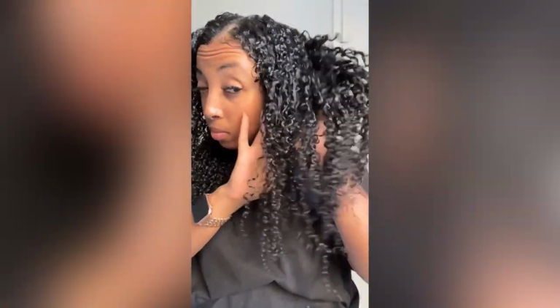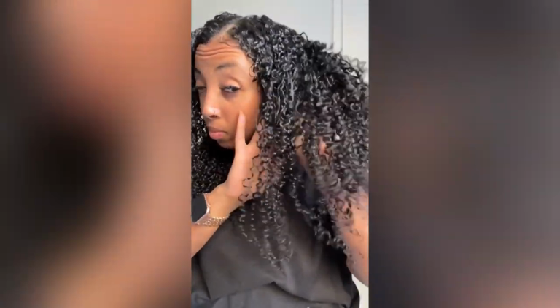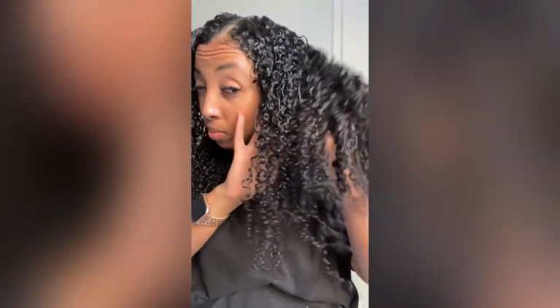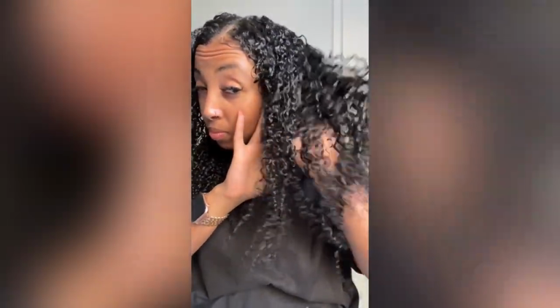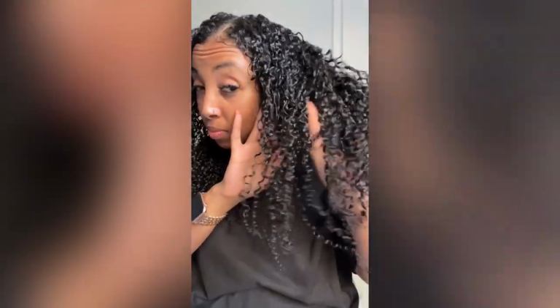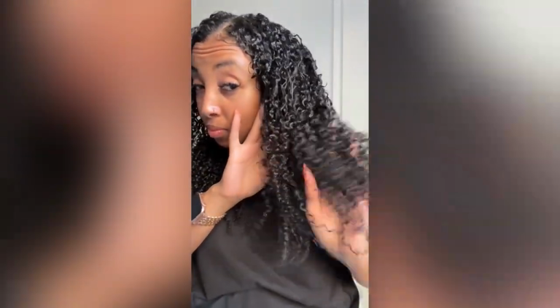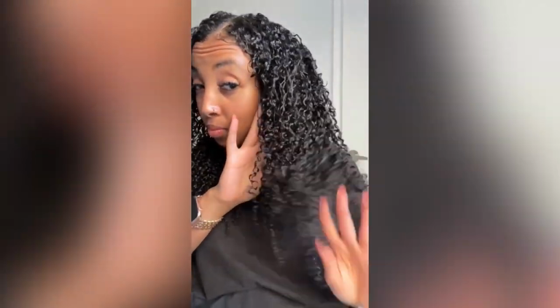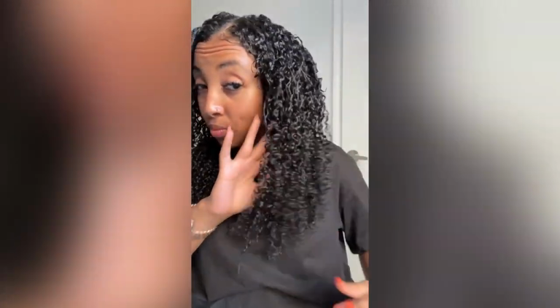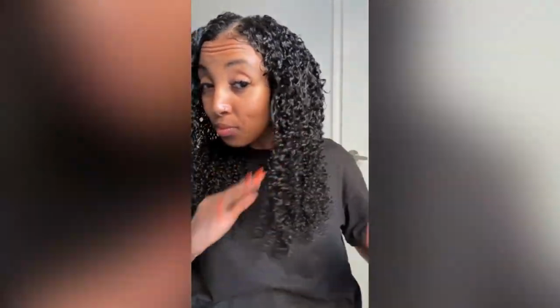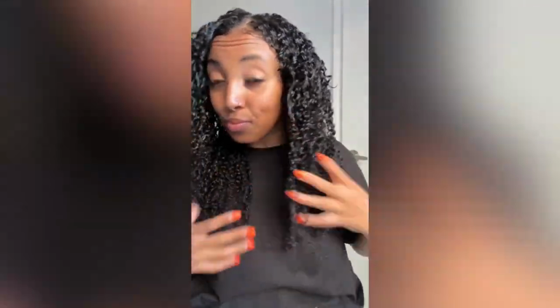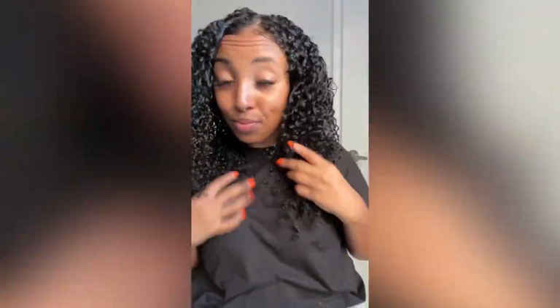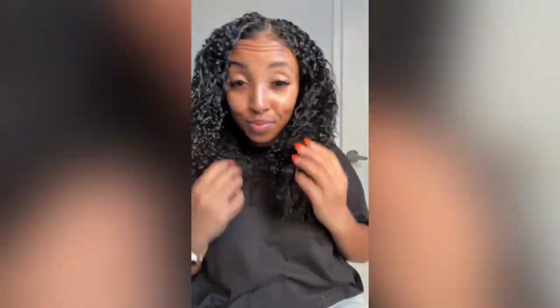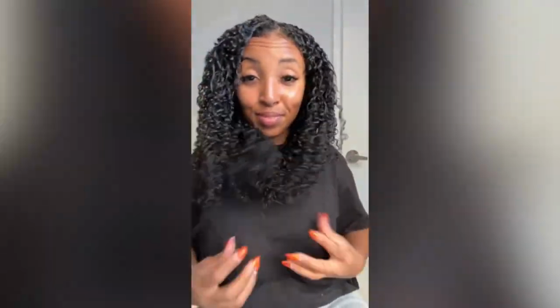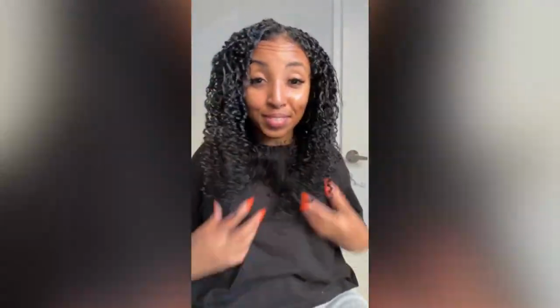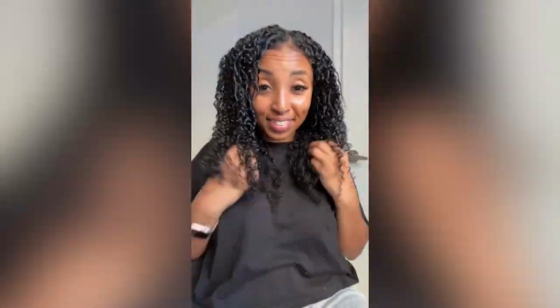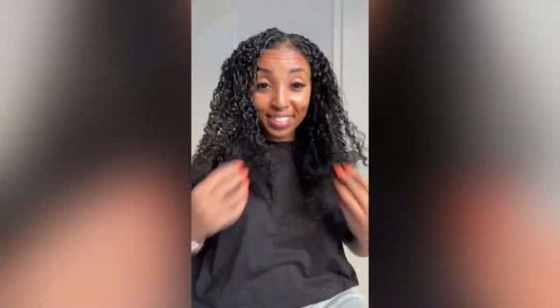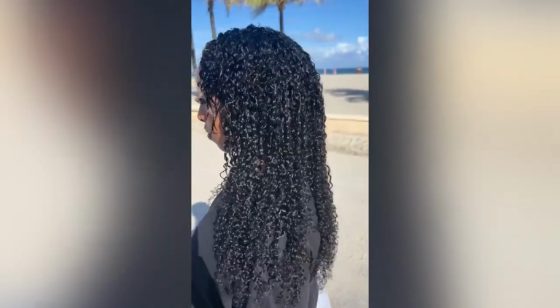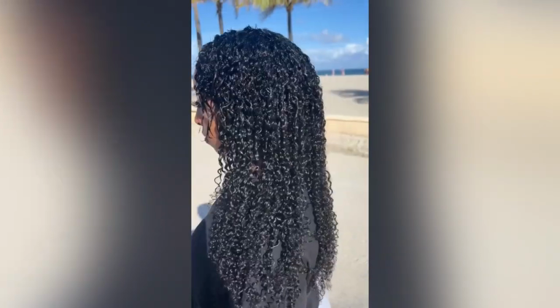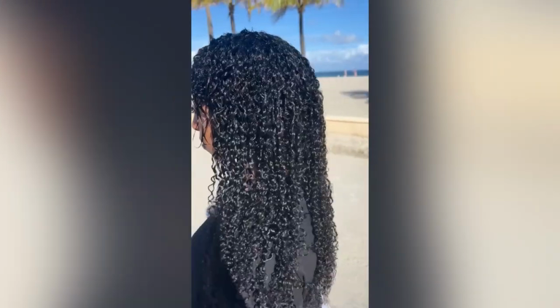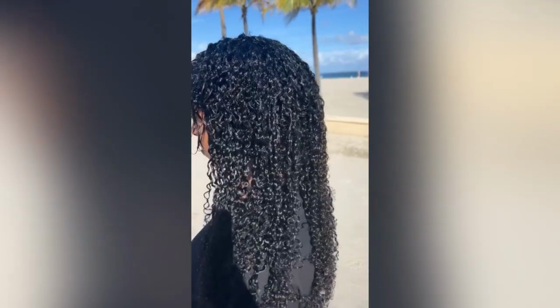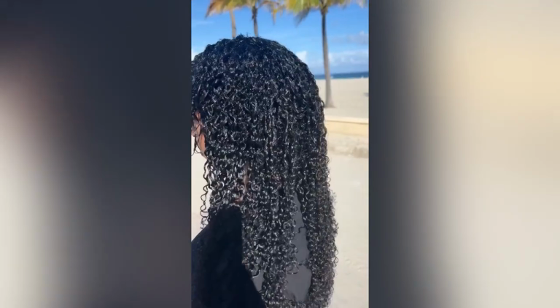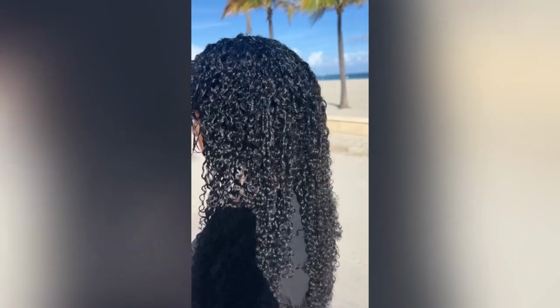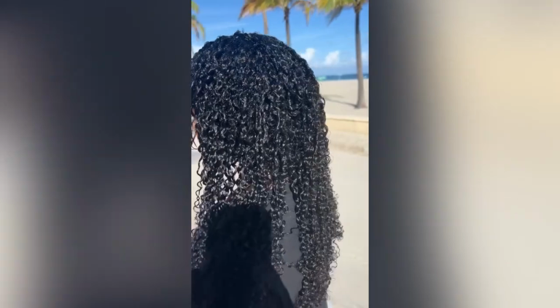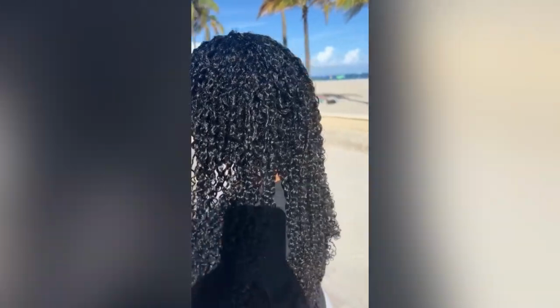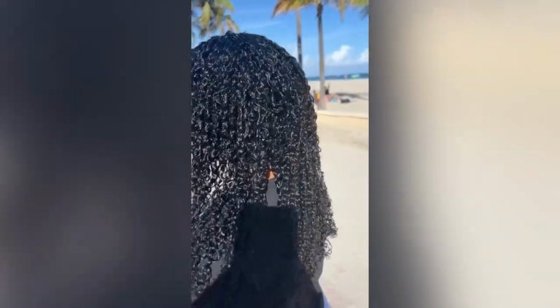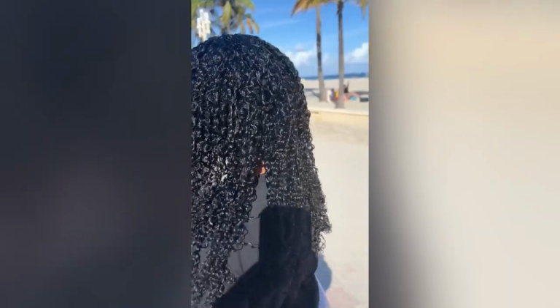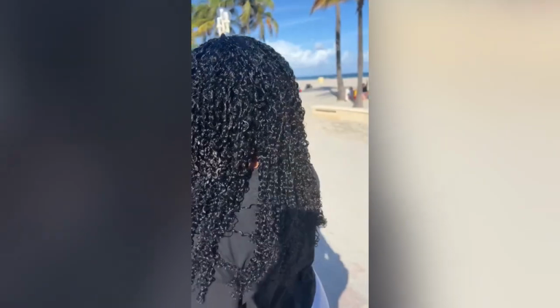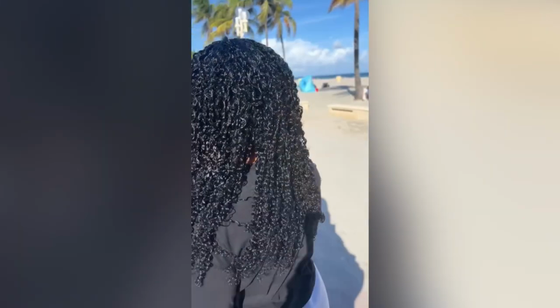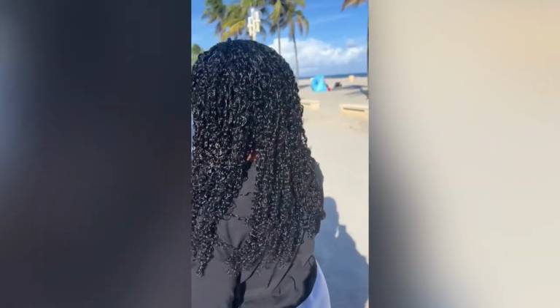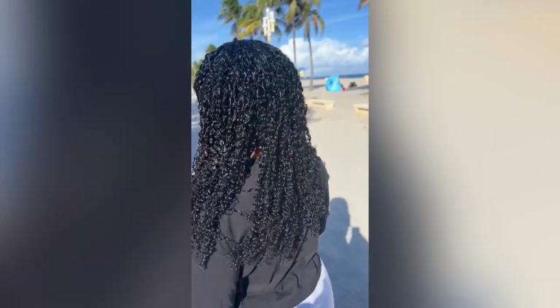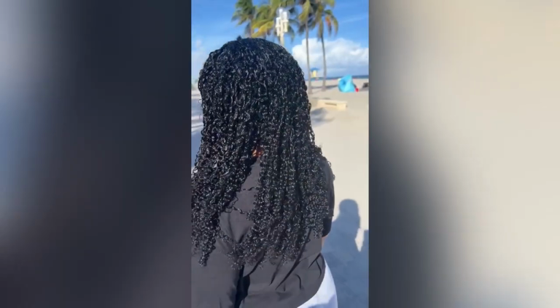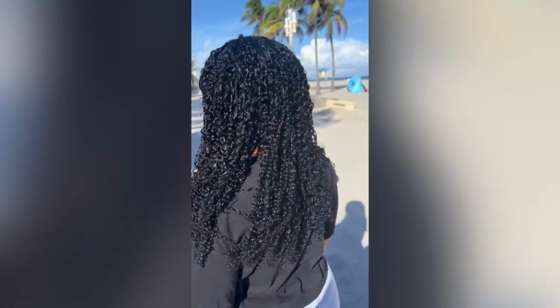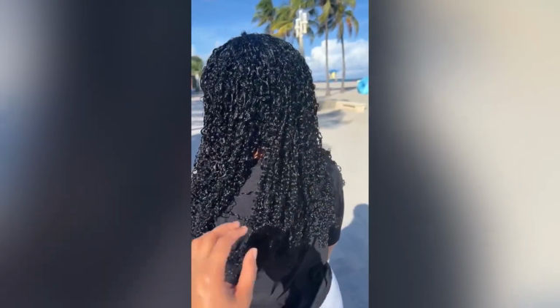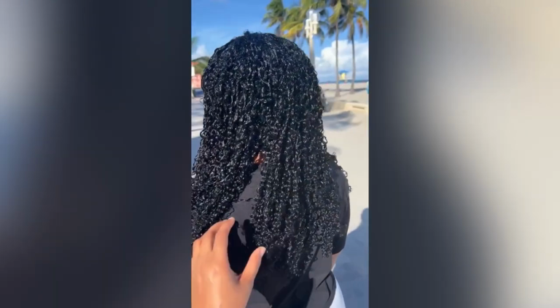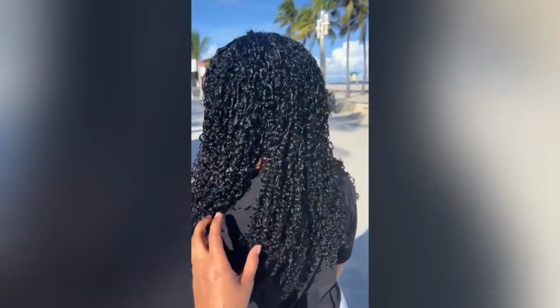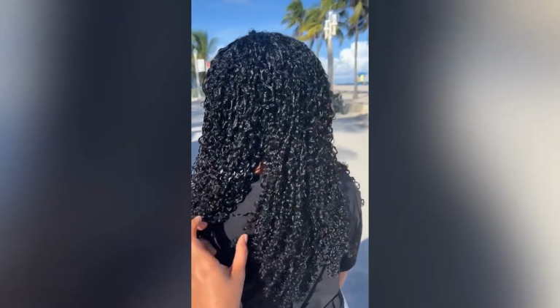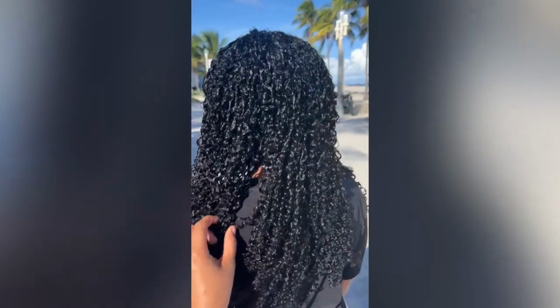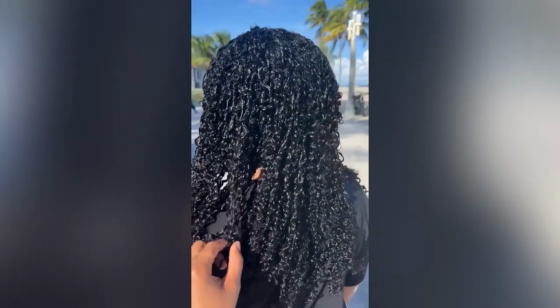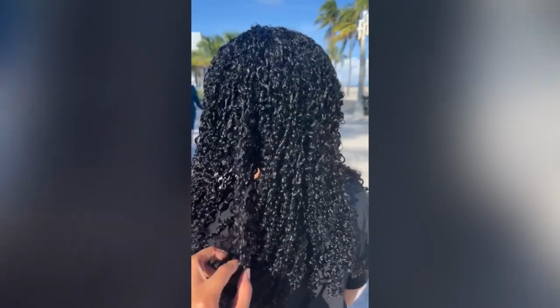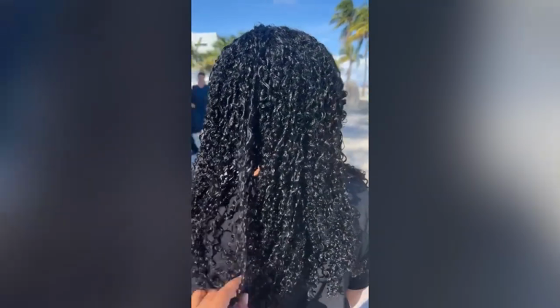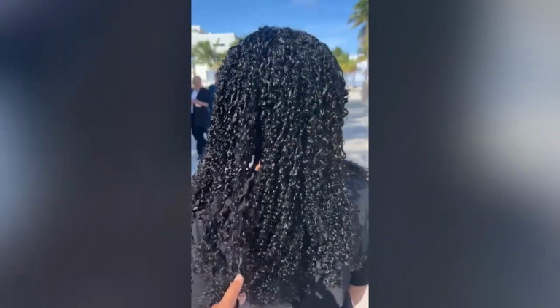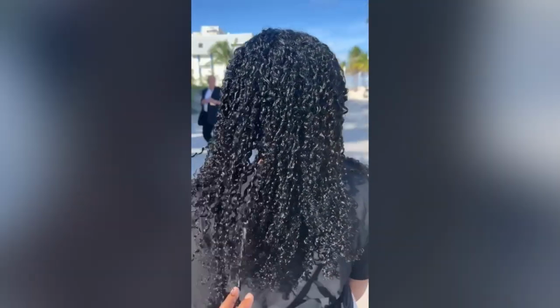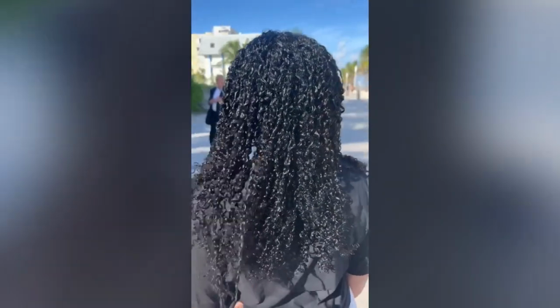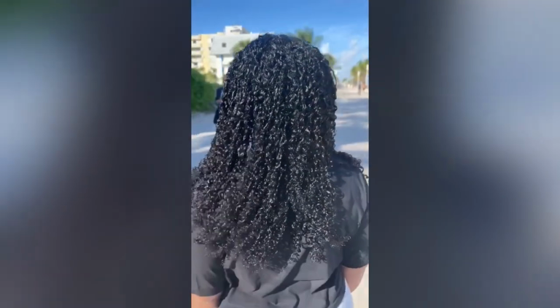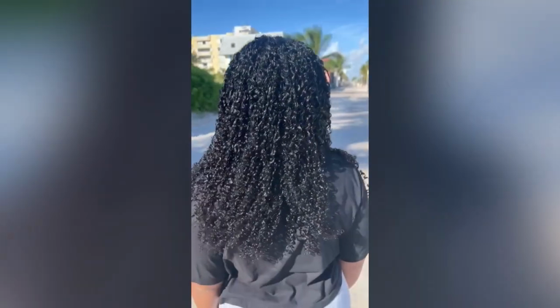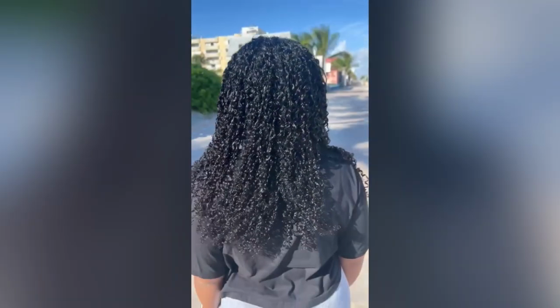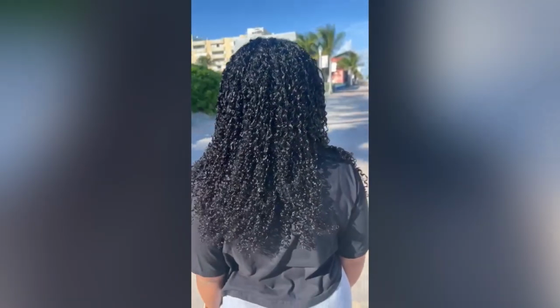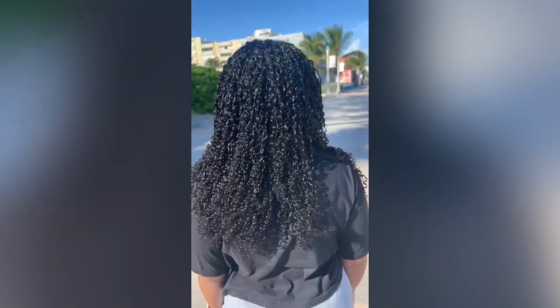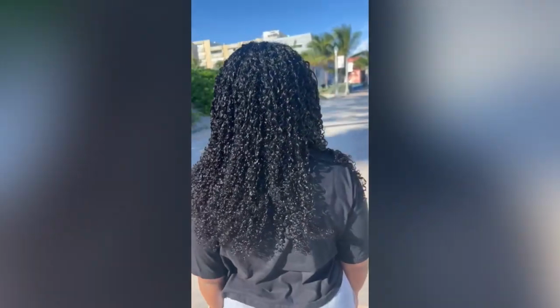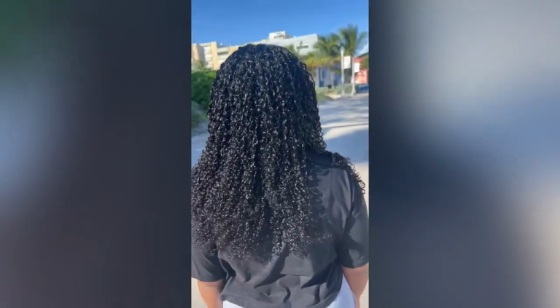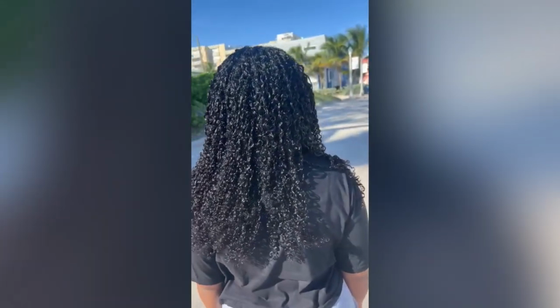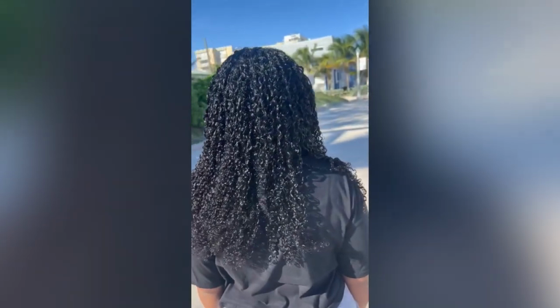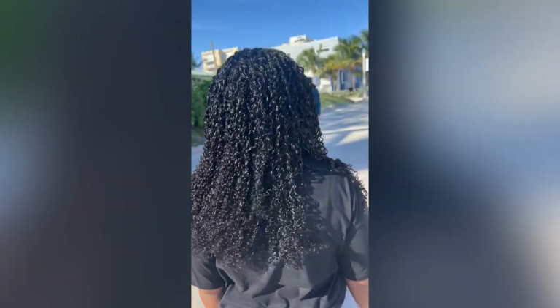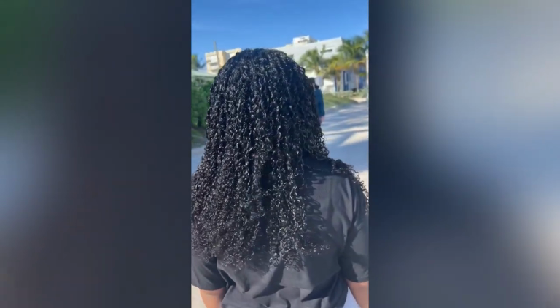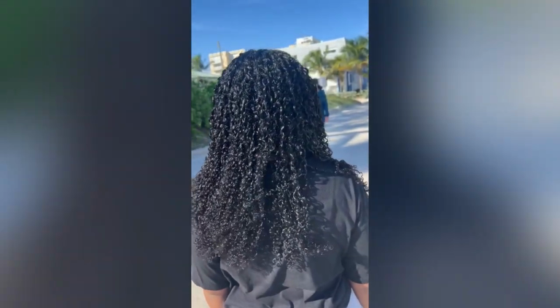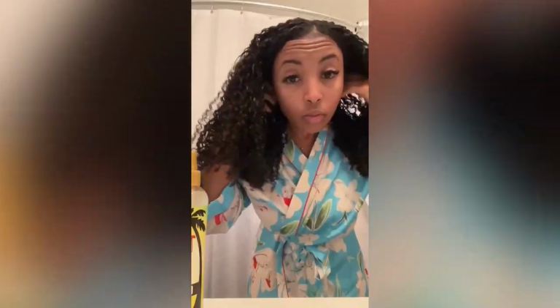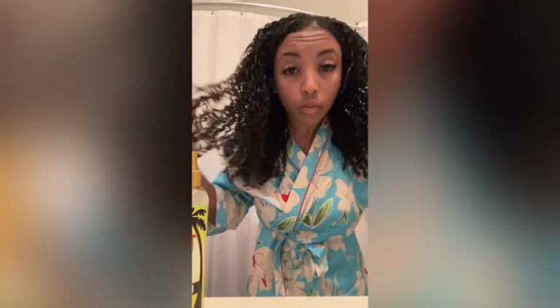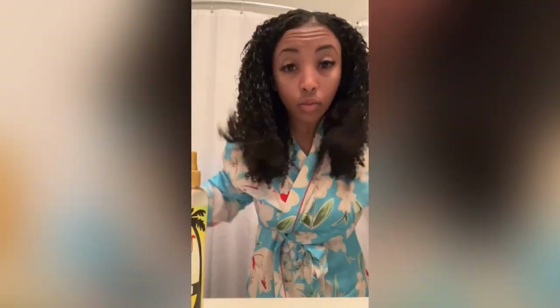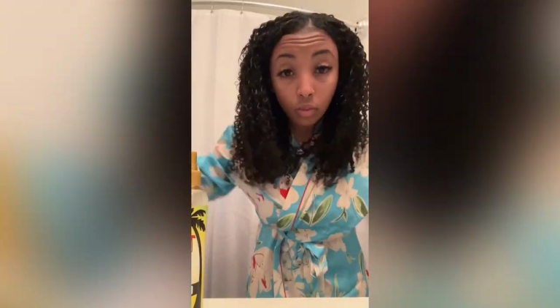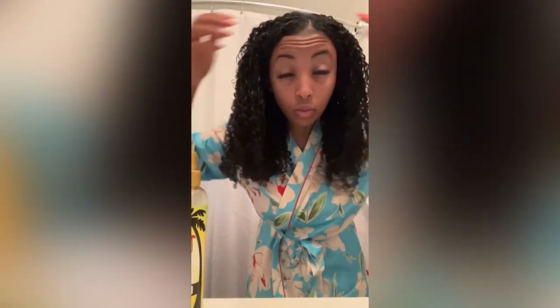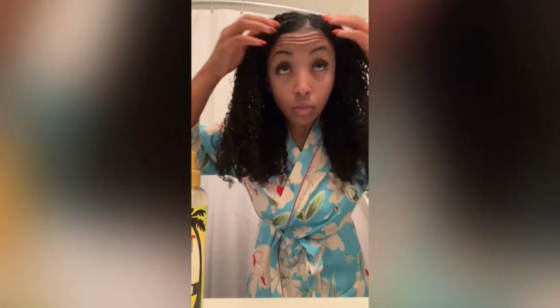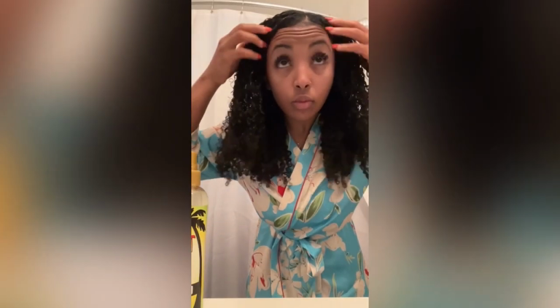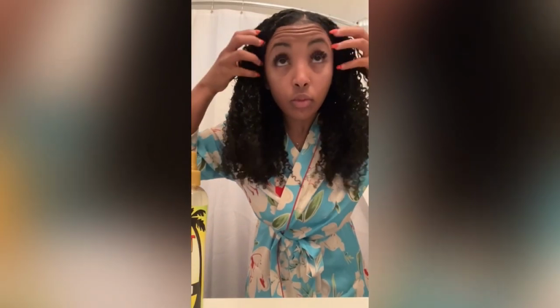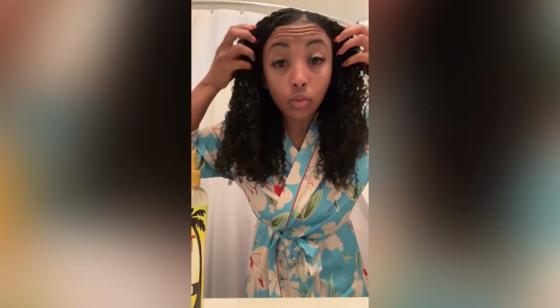My hair right now is about 90% dry. You can see that even though I have a blunt haircut, you can't even tell — it's matching so well.